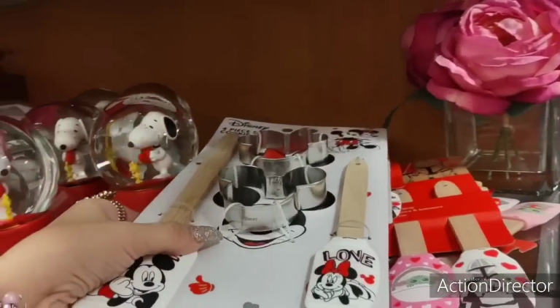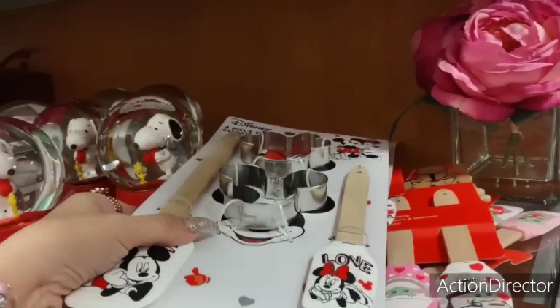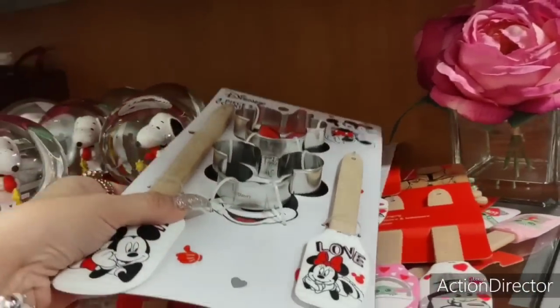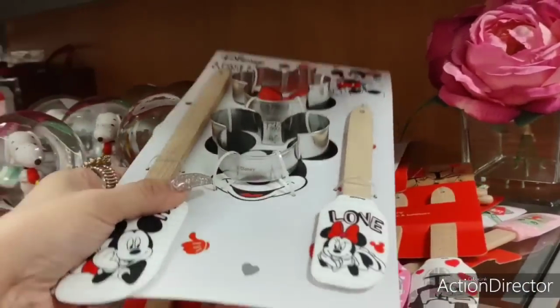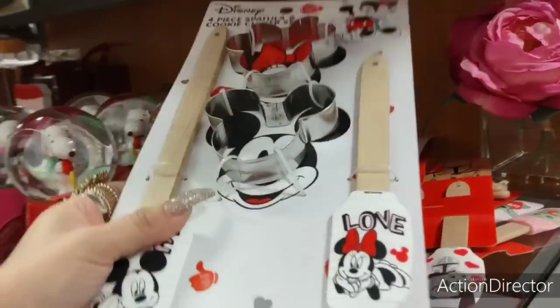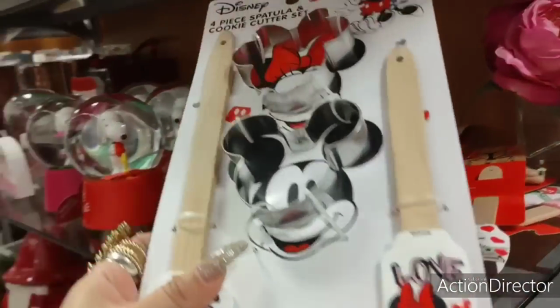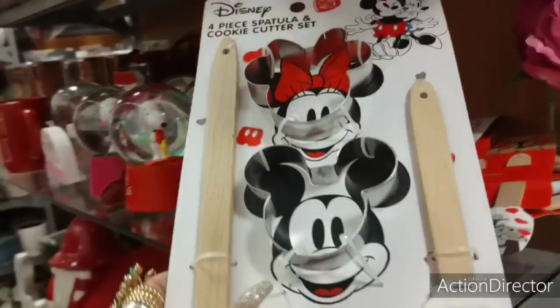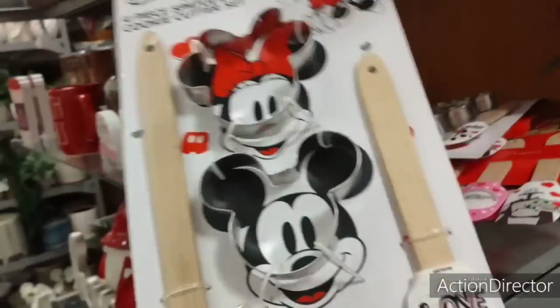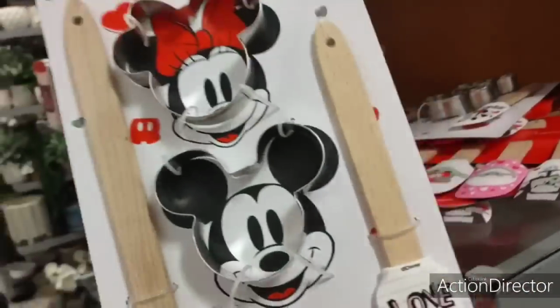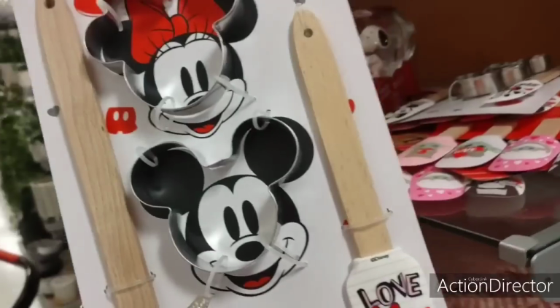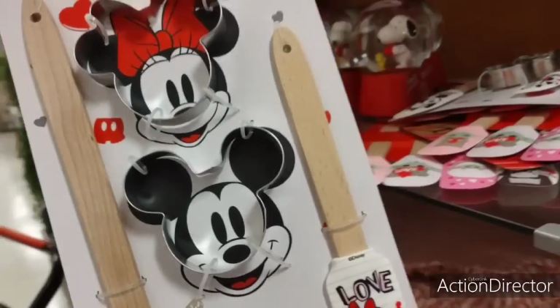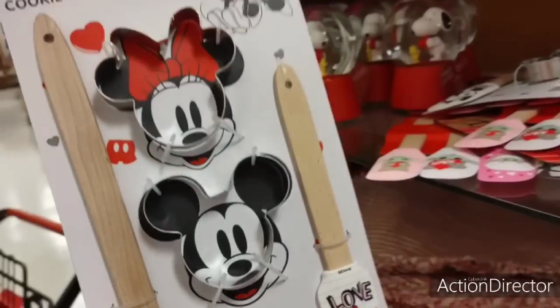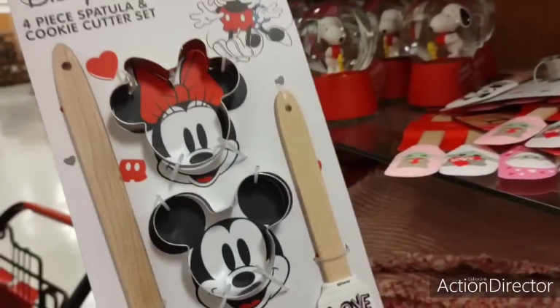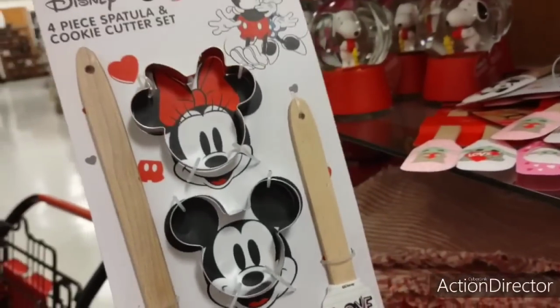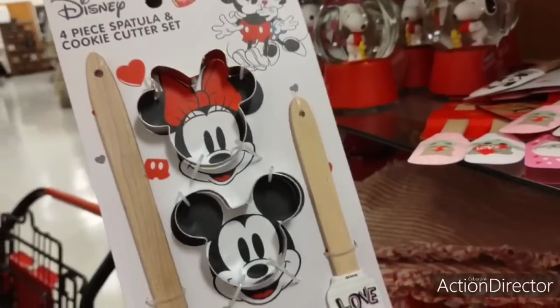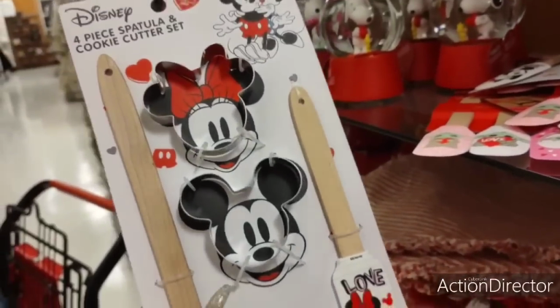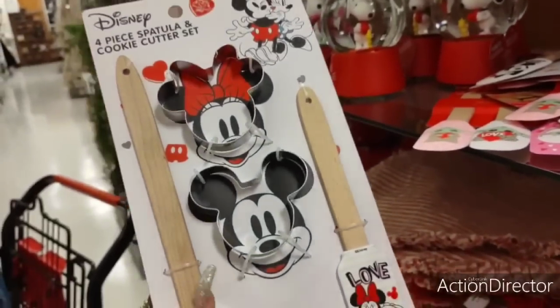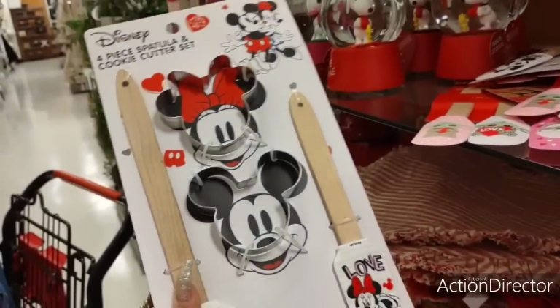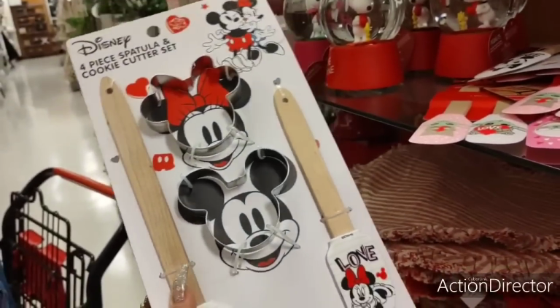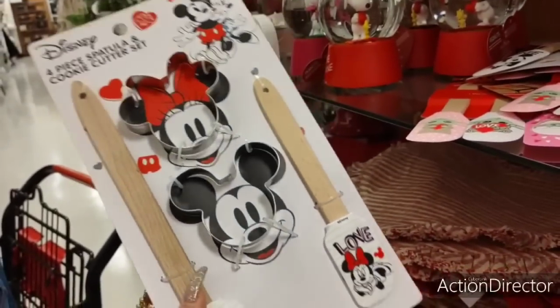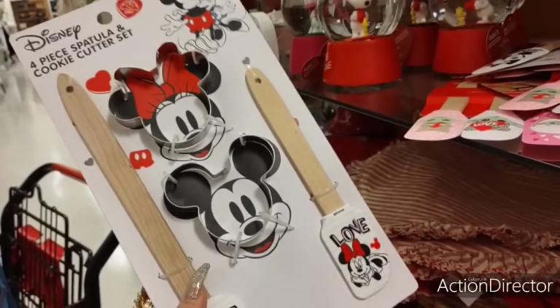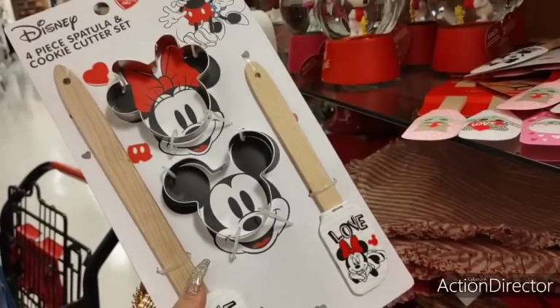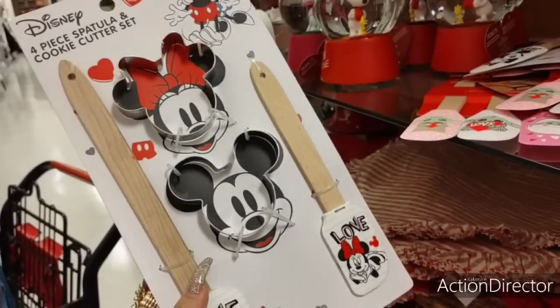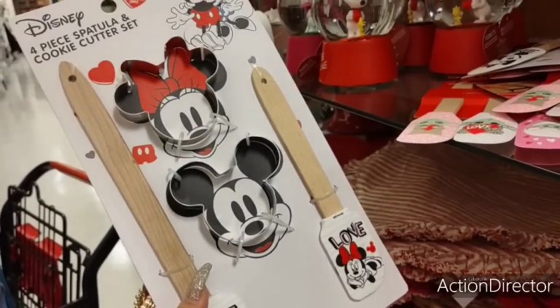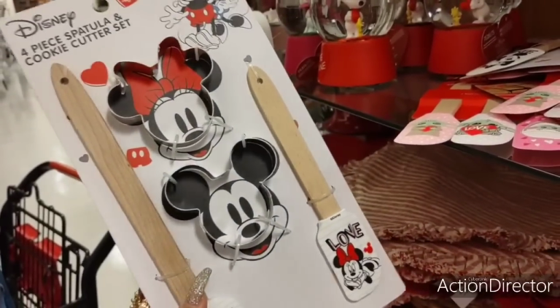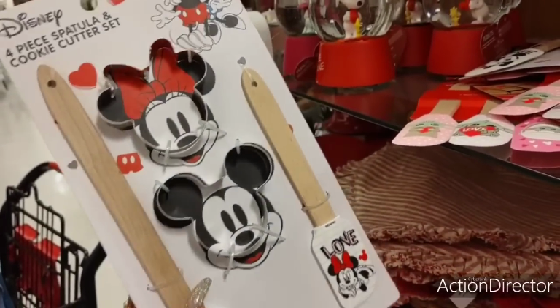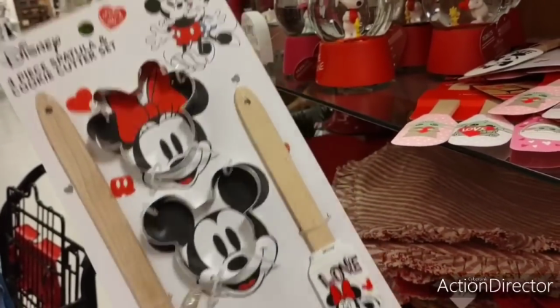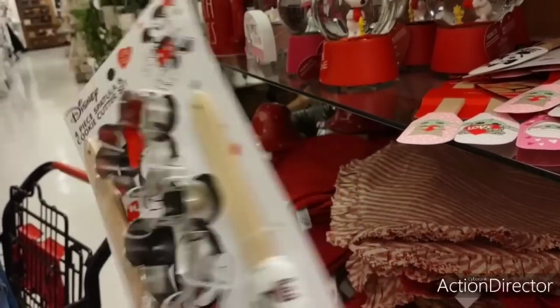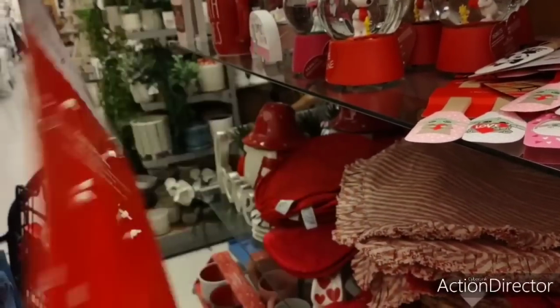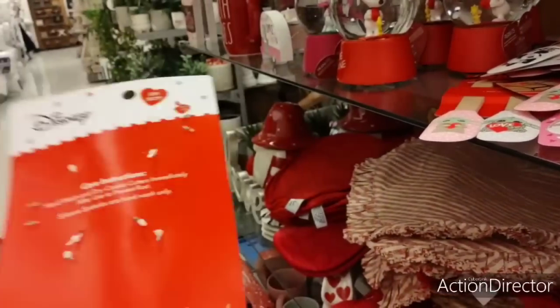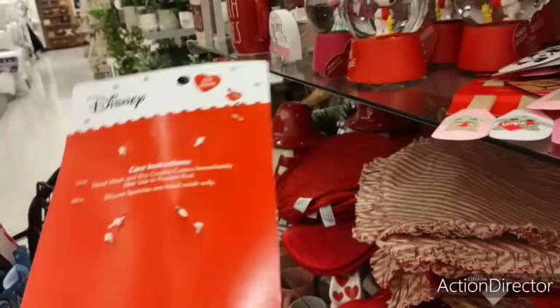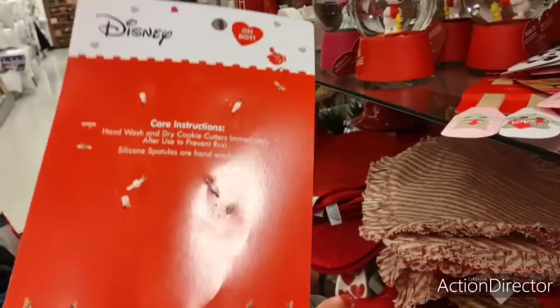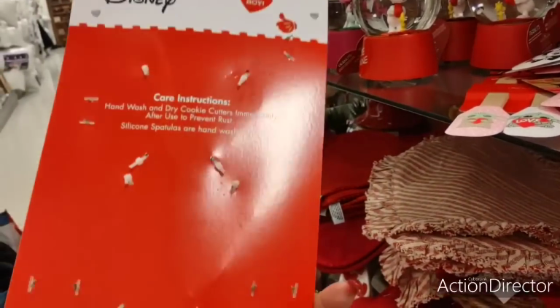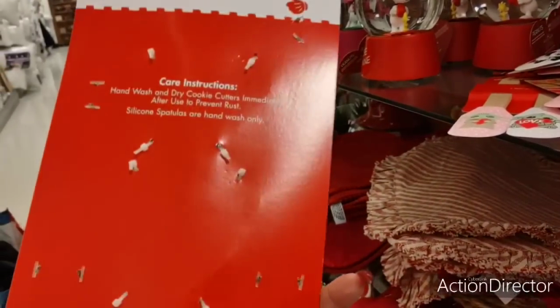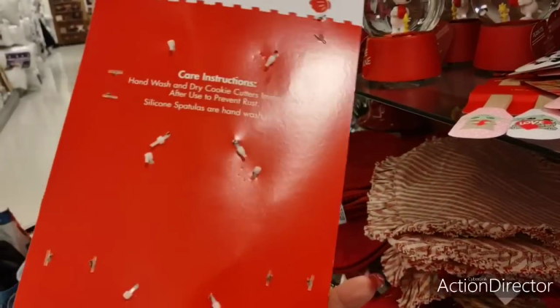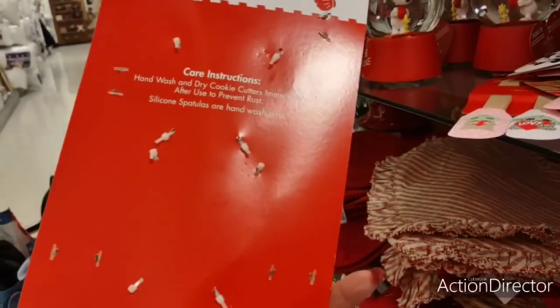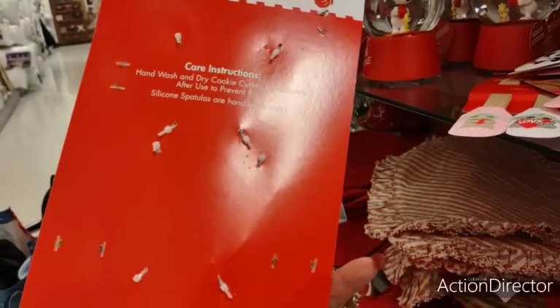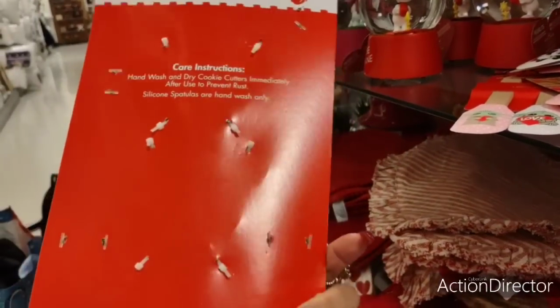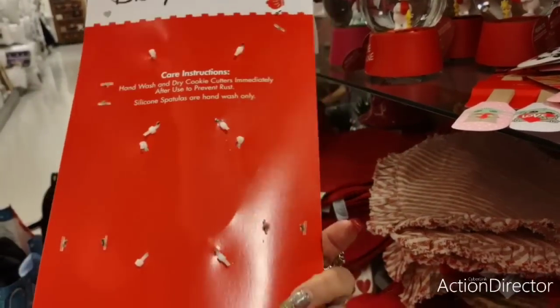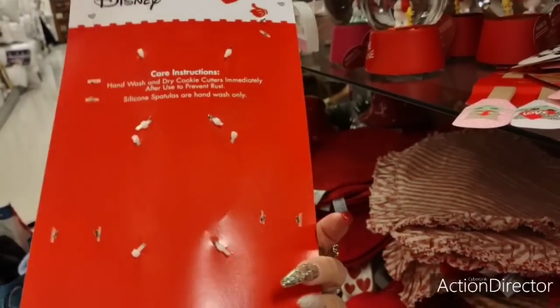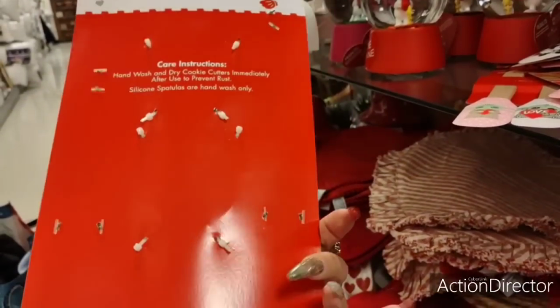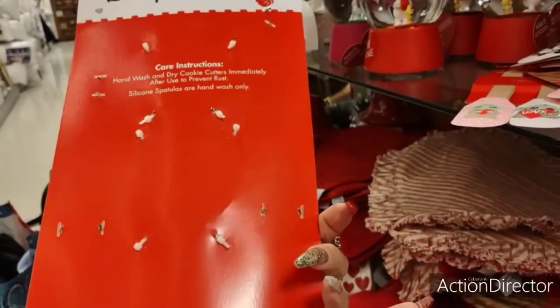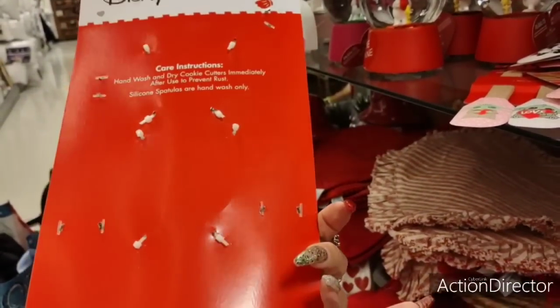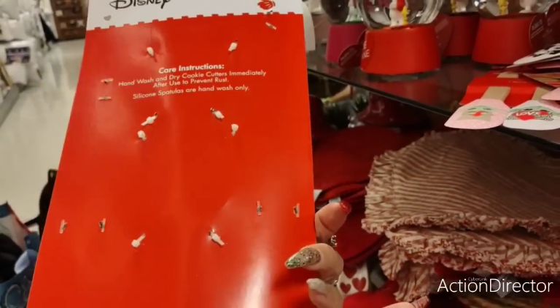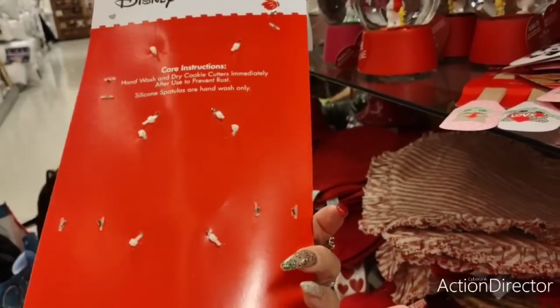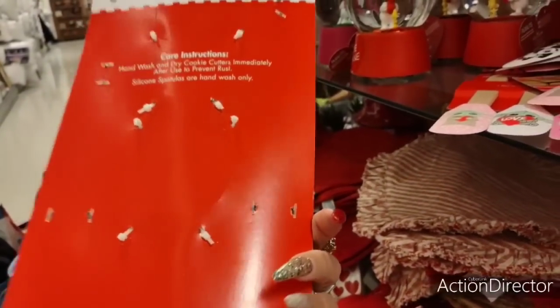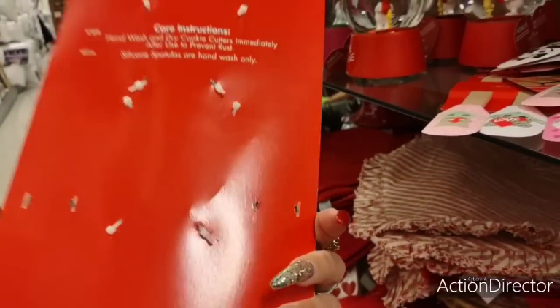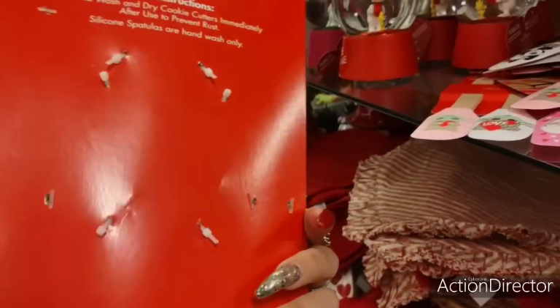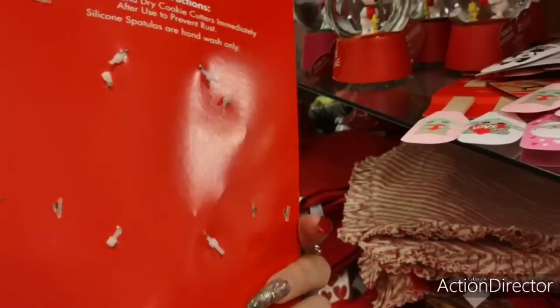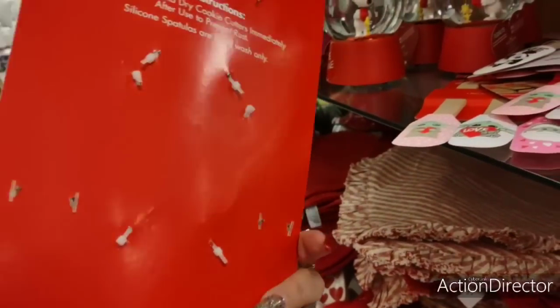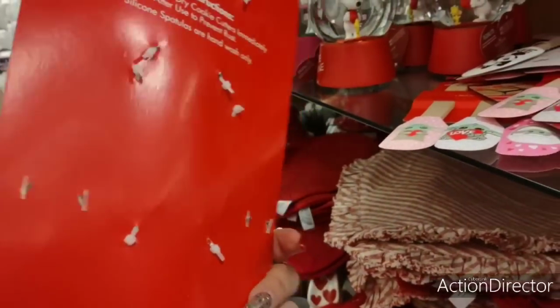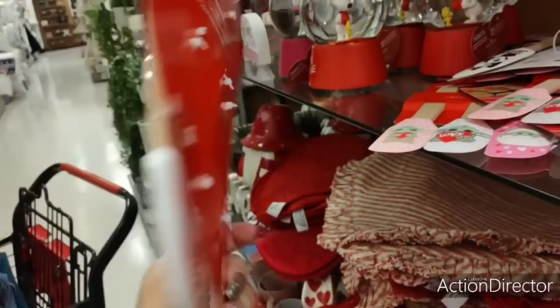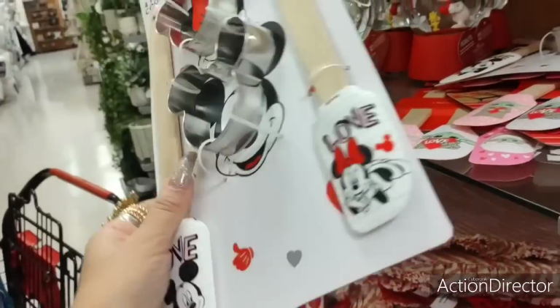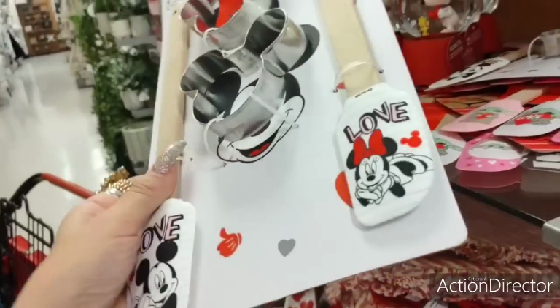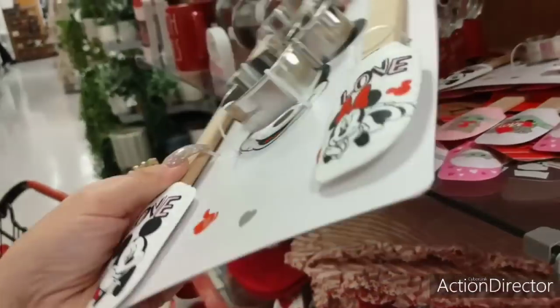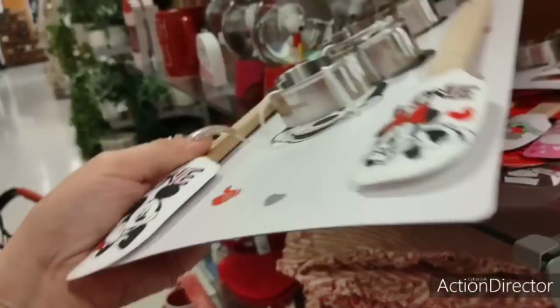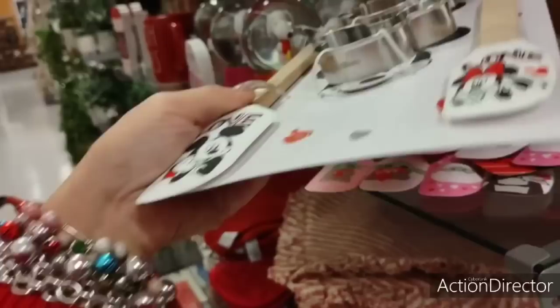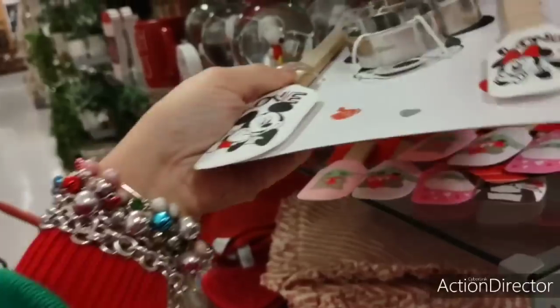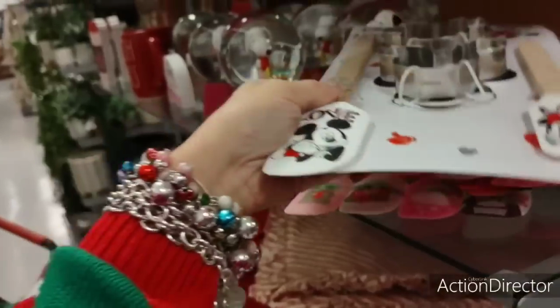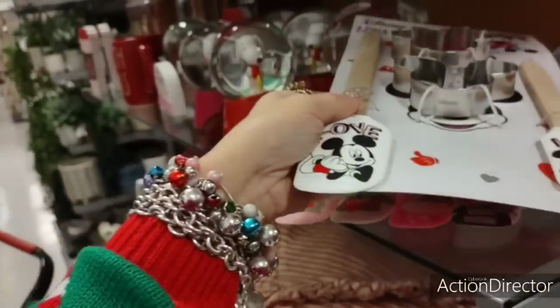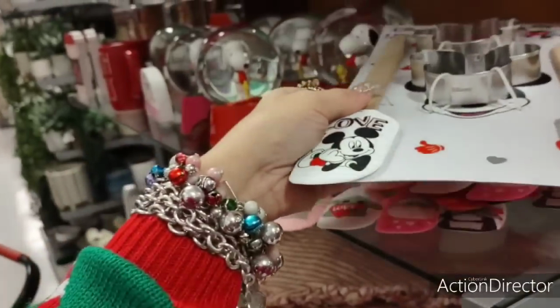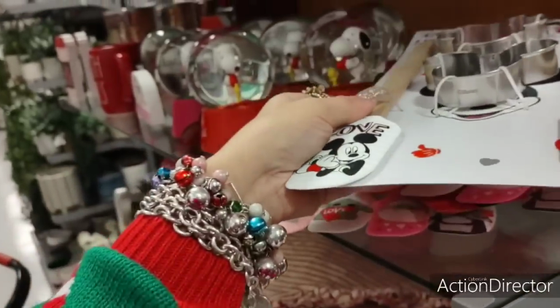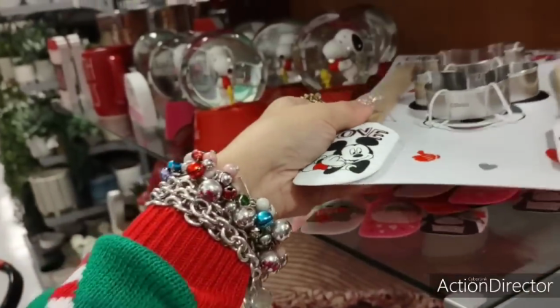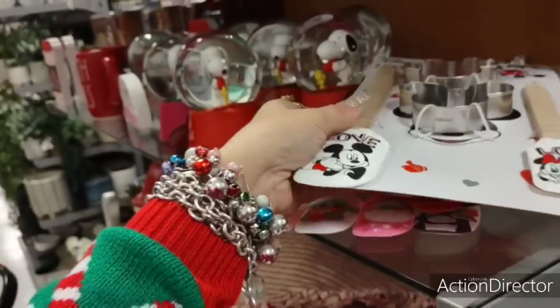We have Mickey Mouse baking — that is cute. Mickey and Minnie spatula set, $5.99.